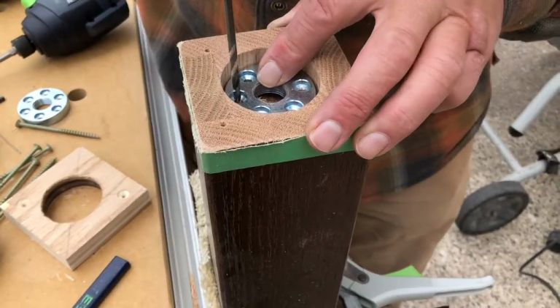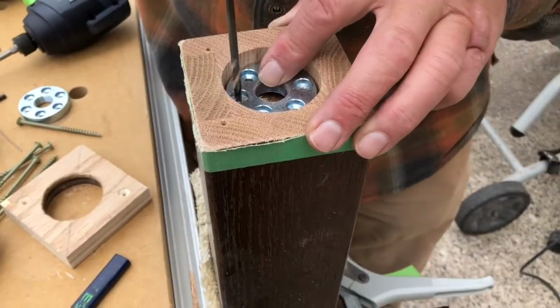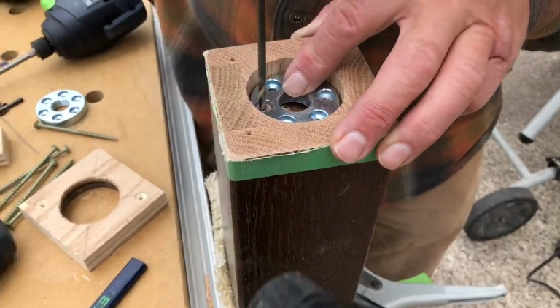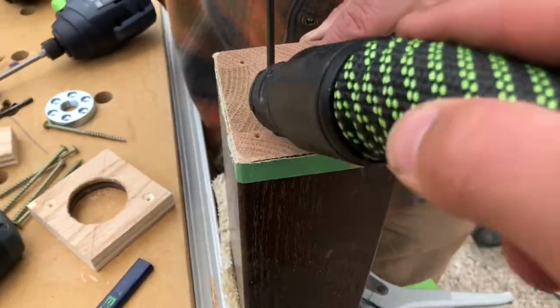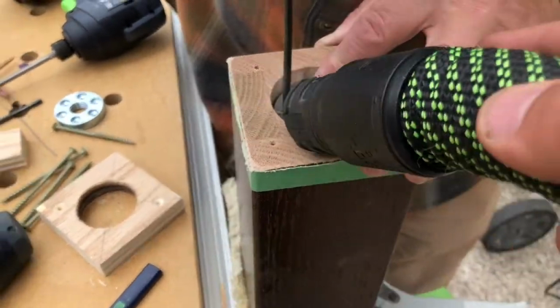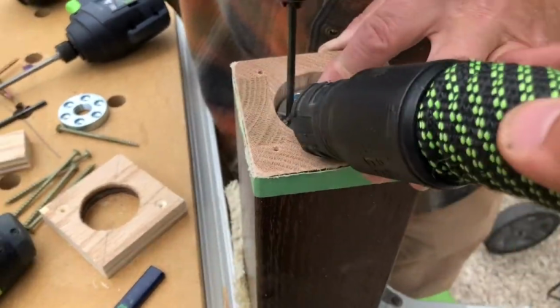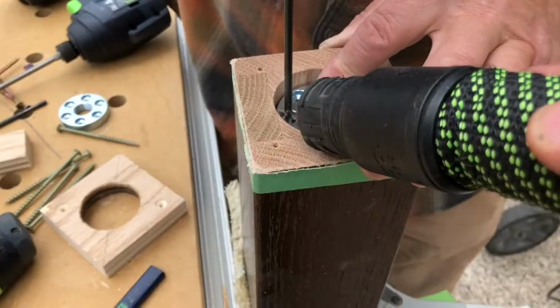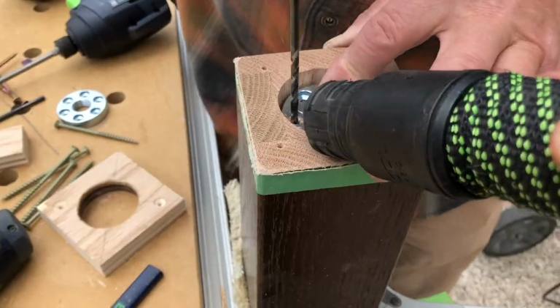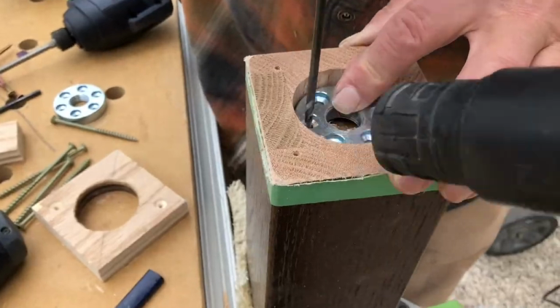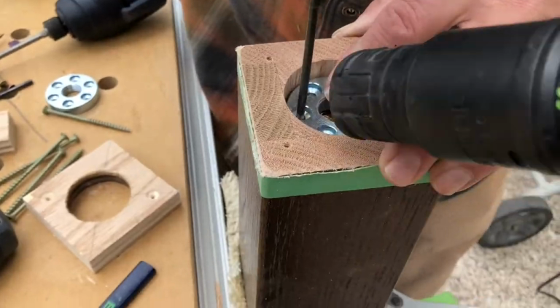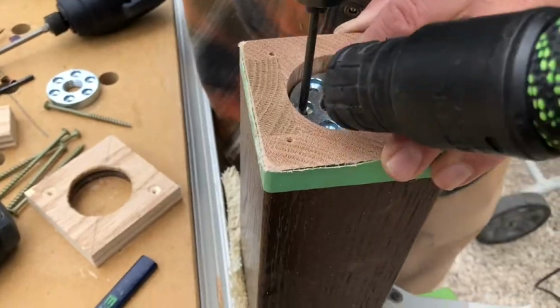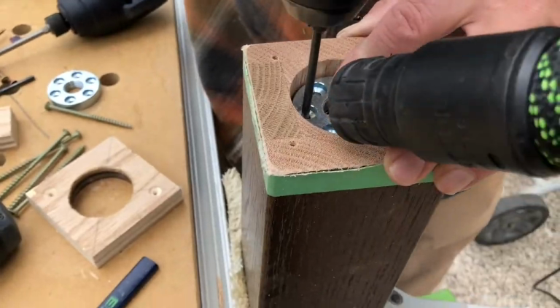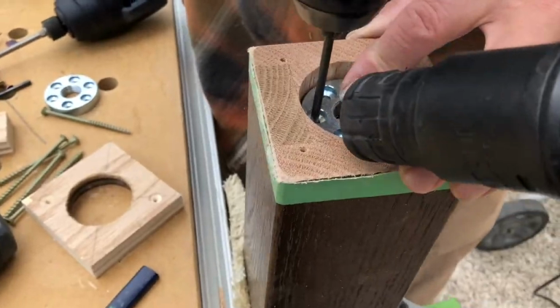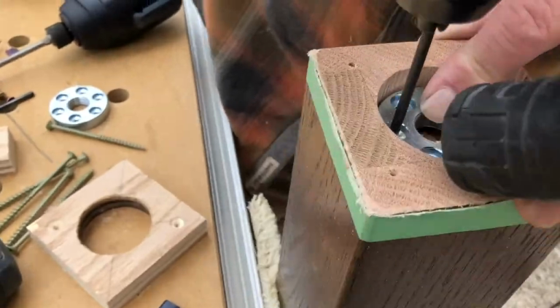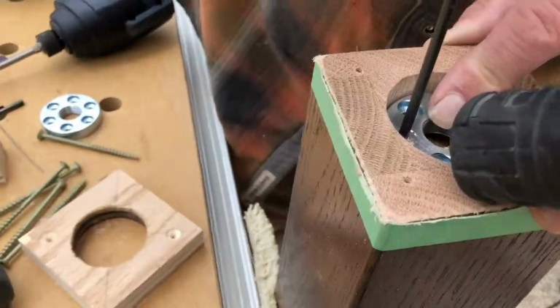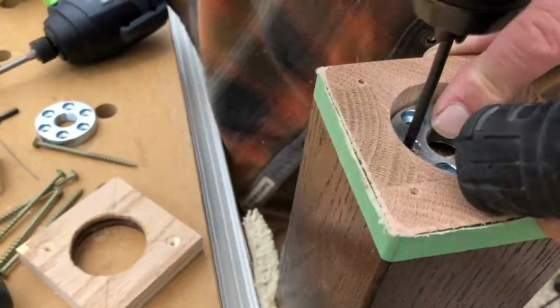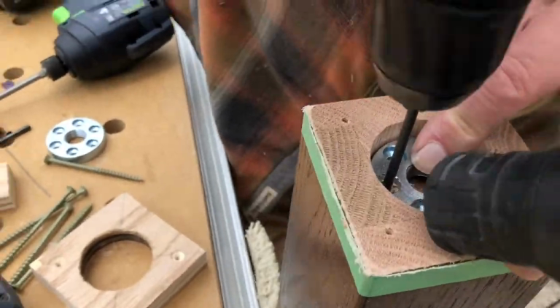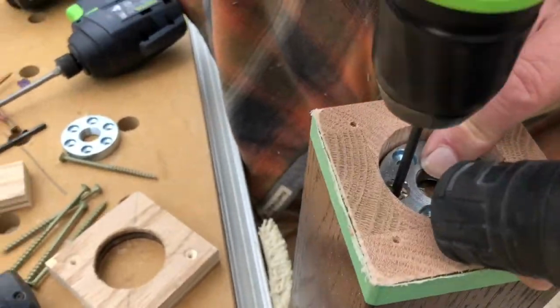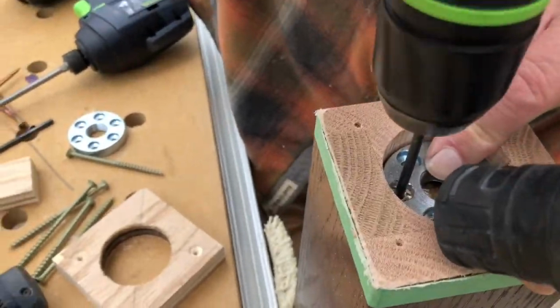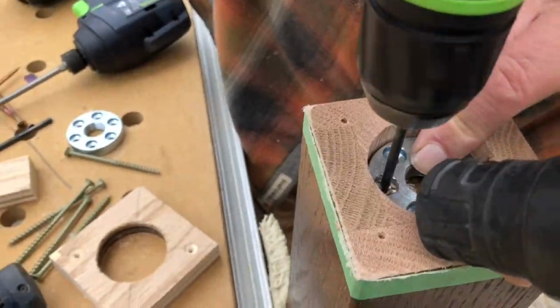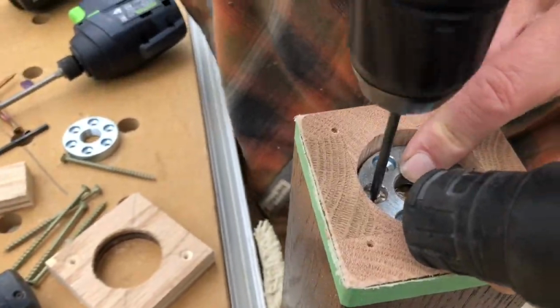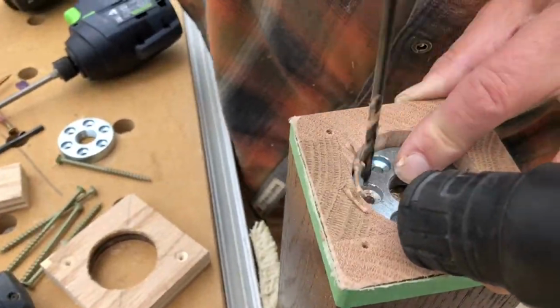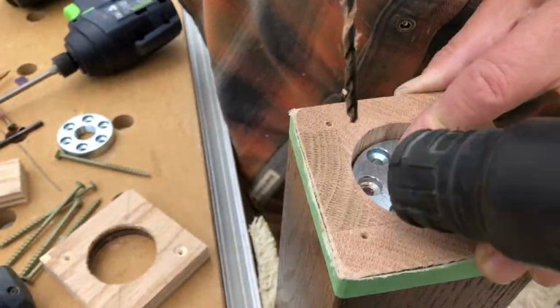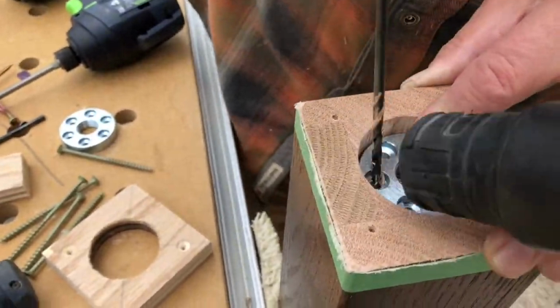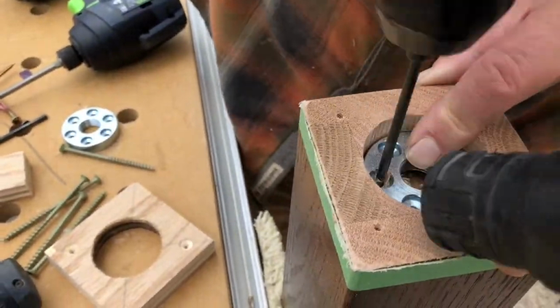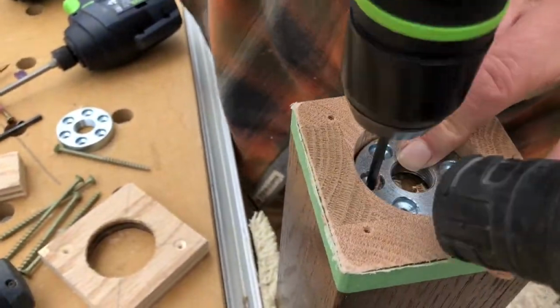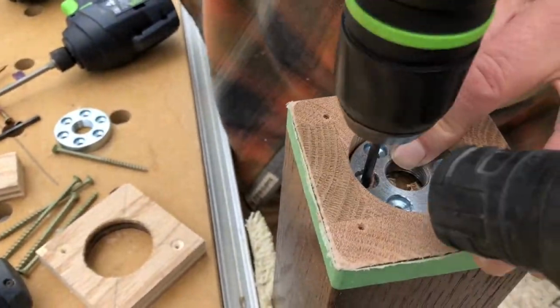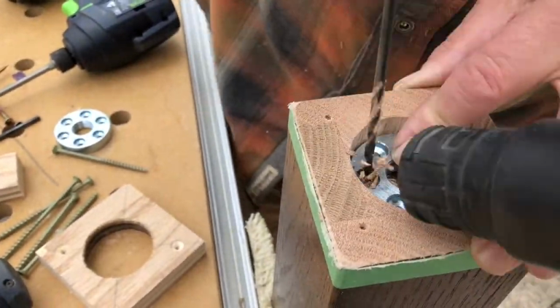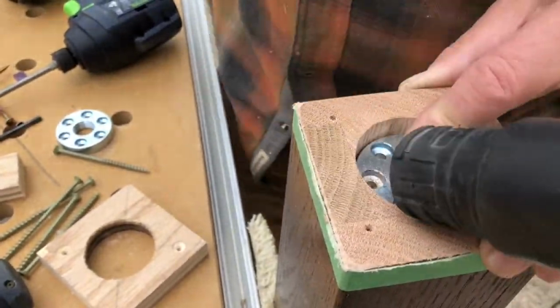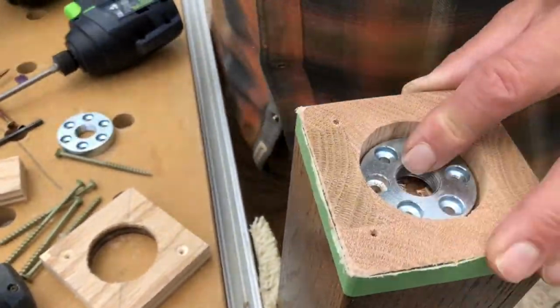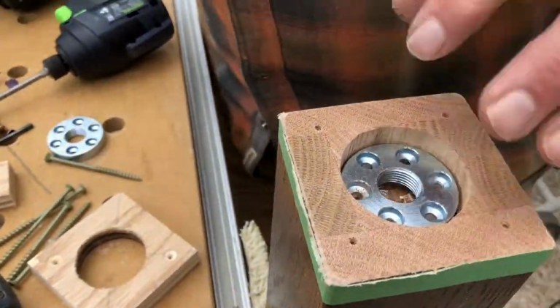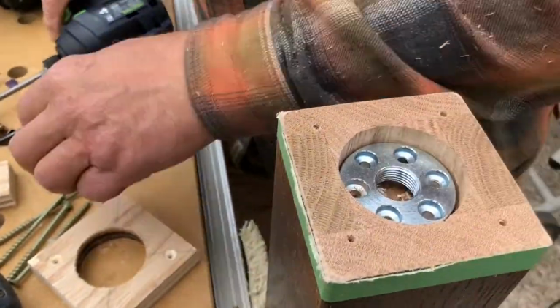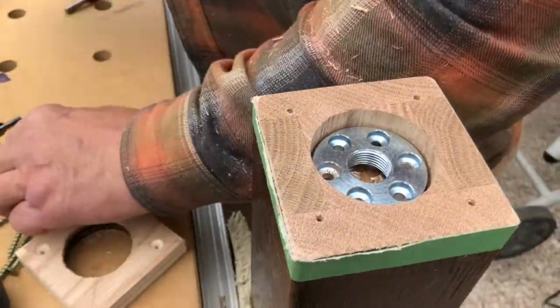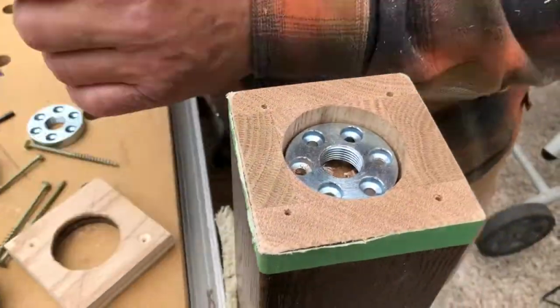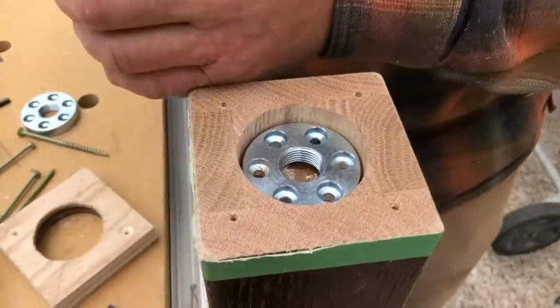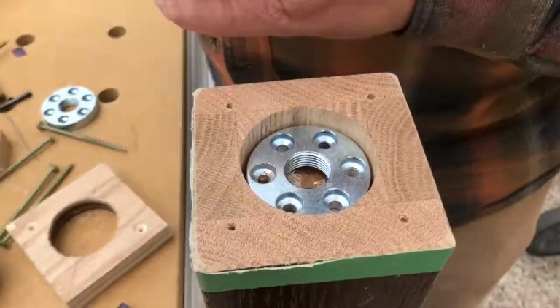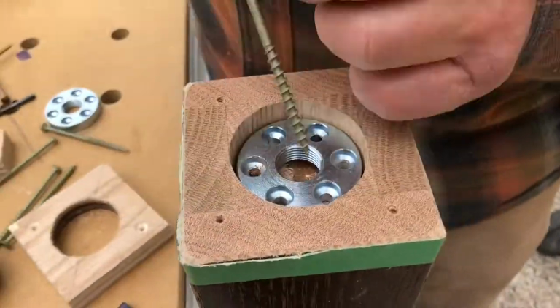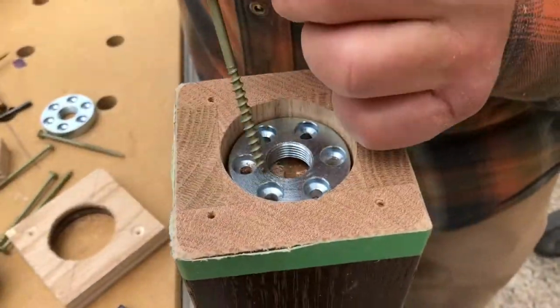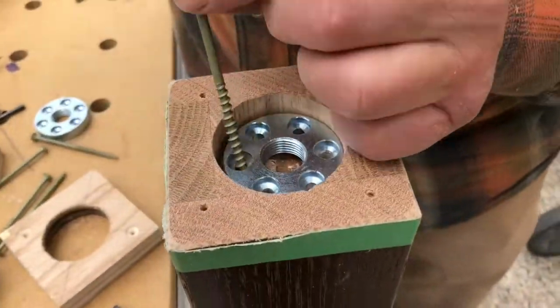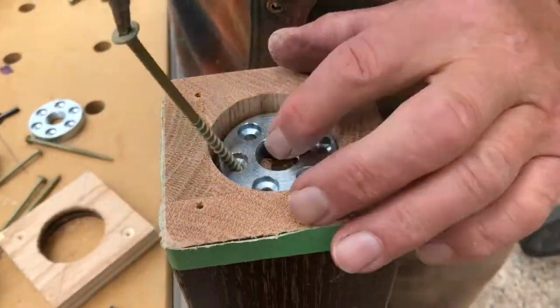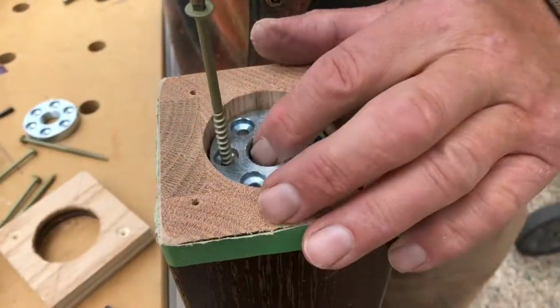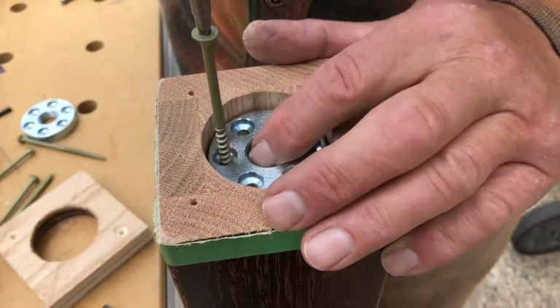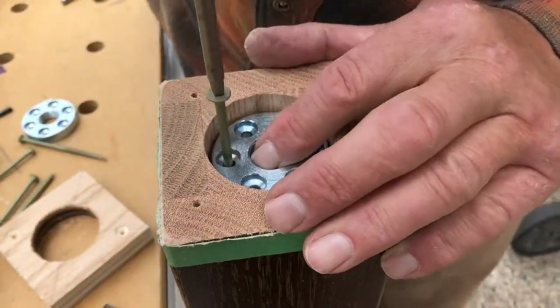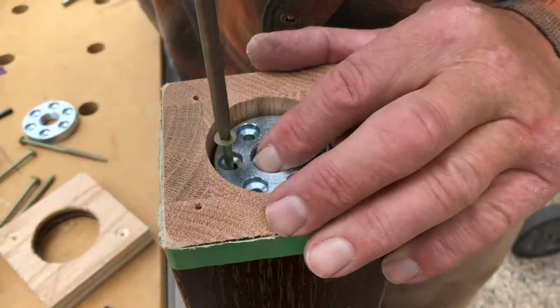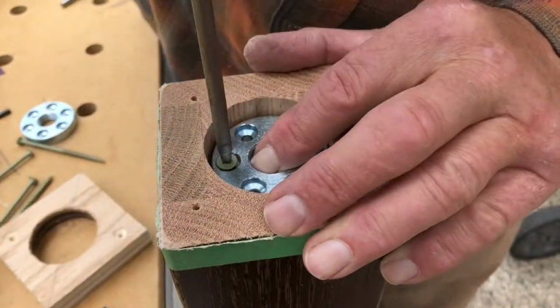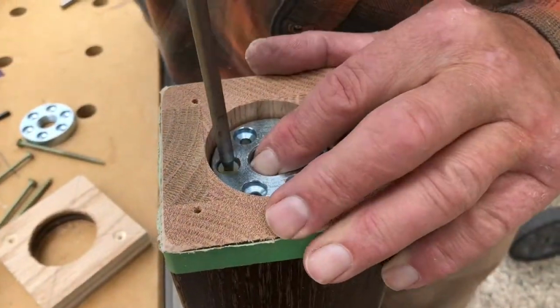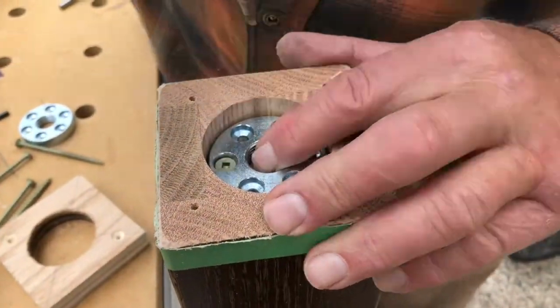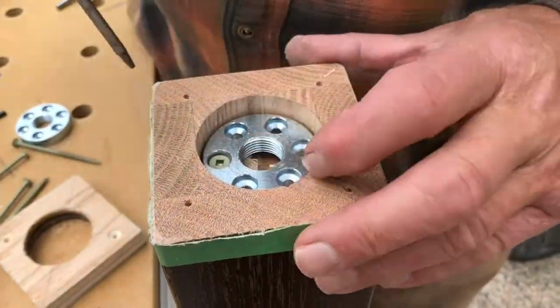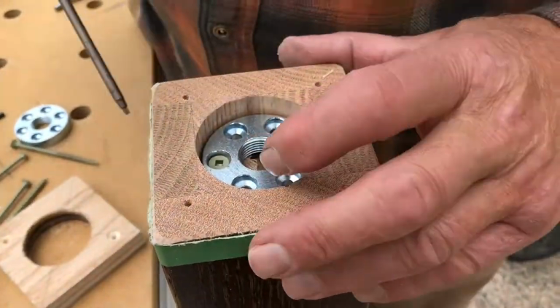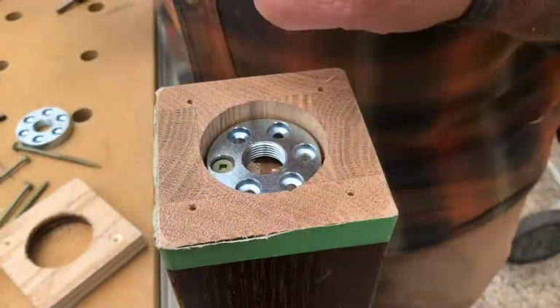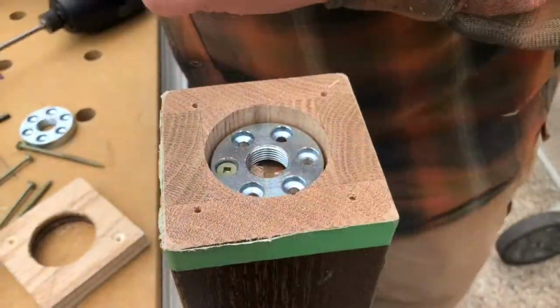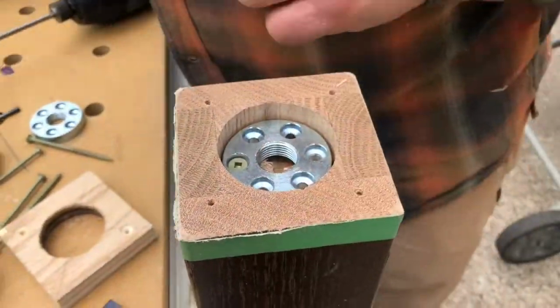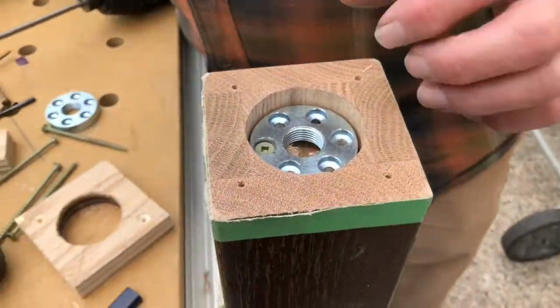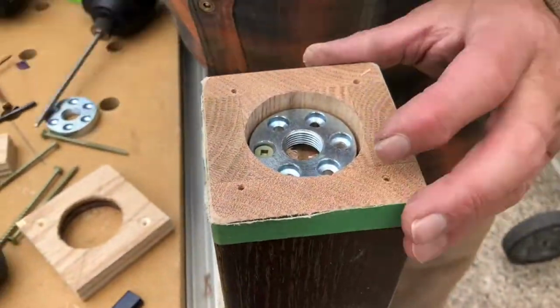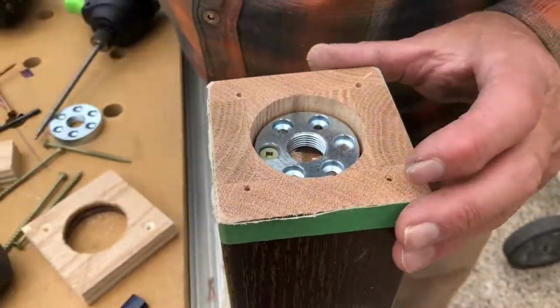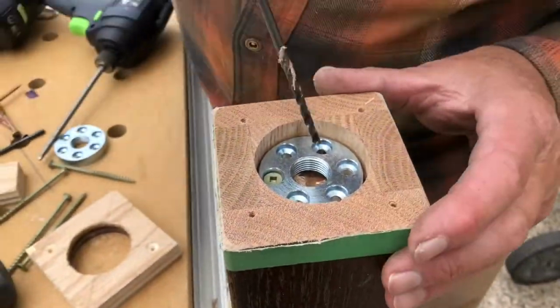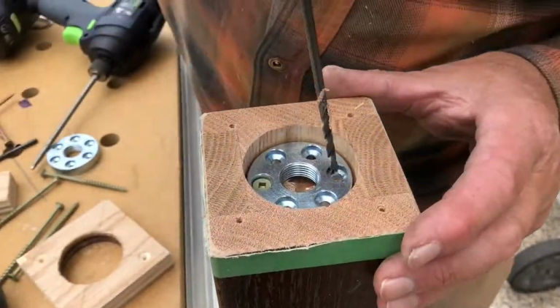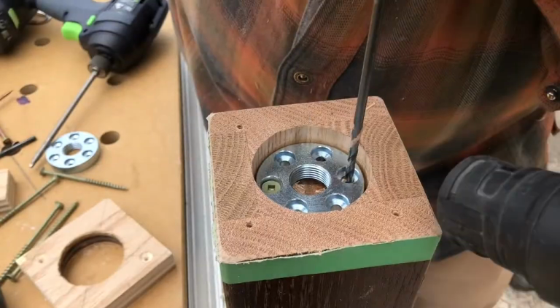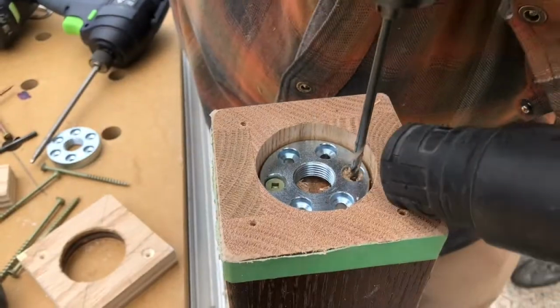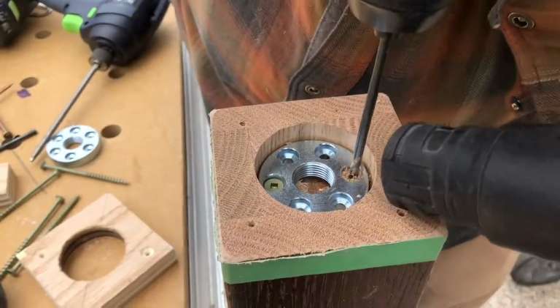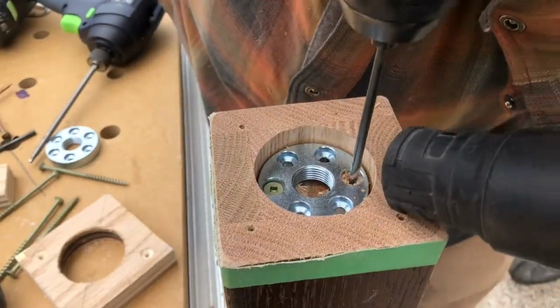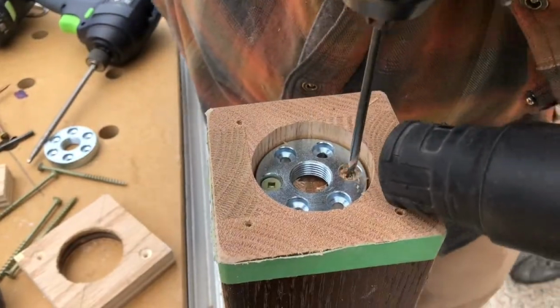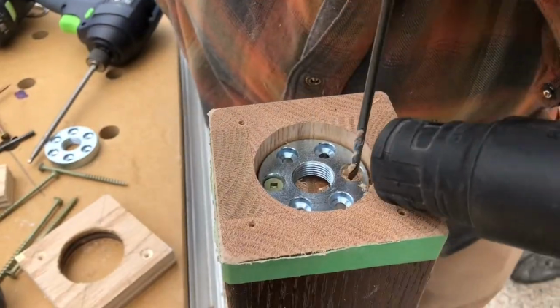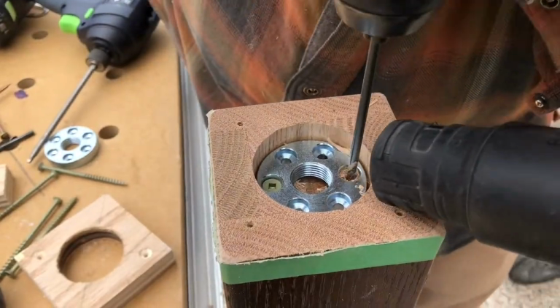Make sure you pre-drill these screw holes with a large enough bit — it's very easy to break off a screw inside the newel post.